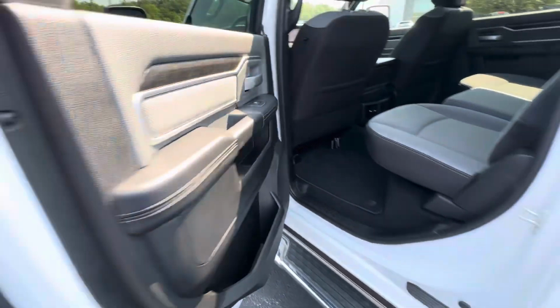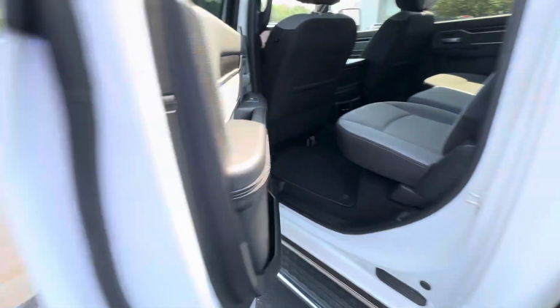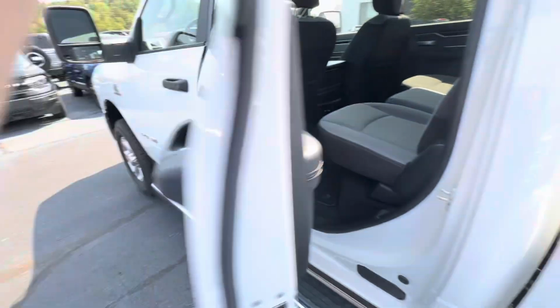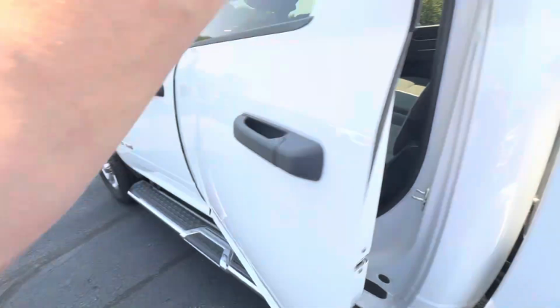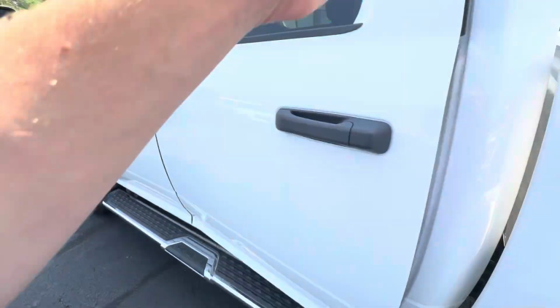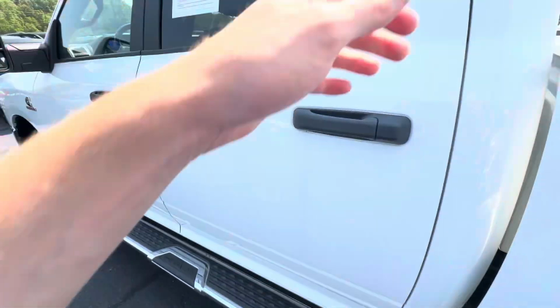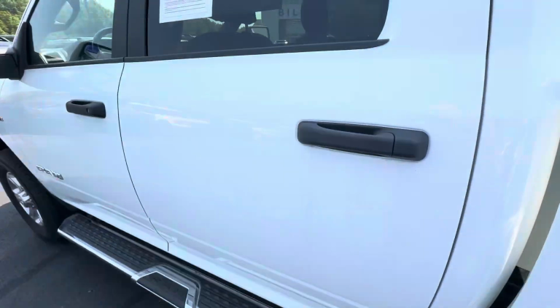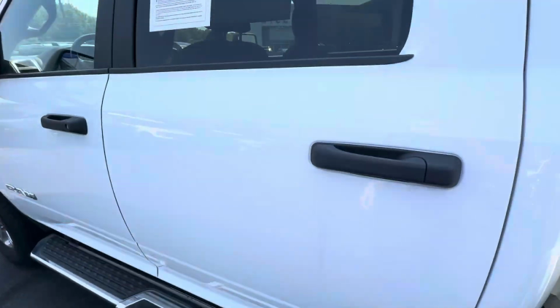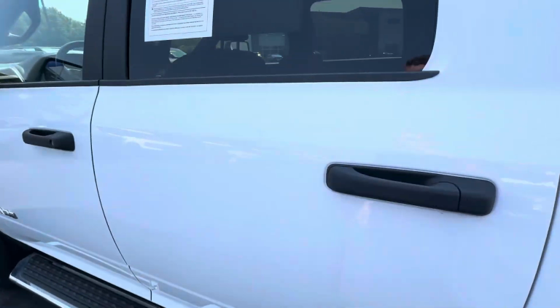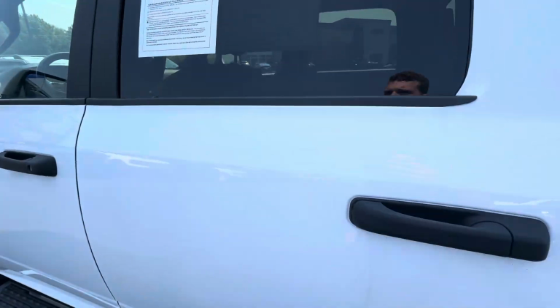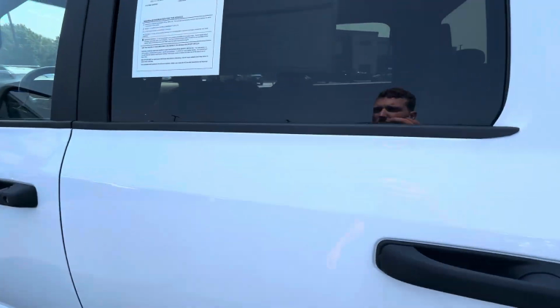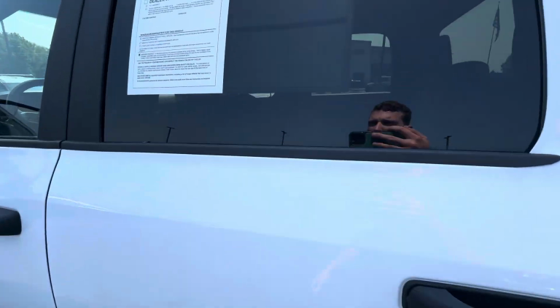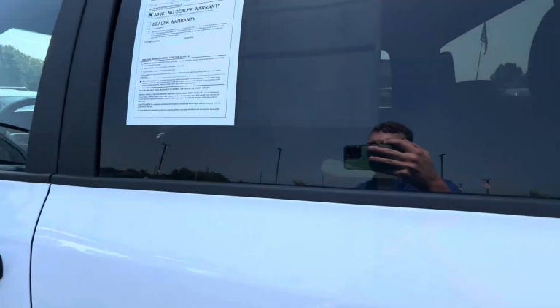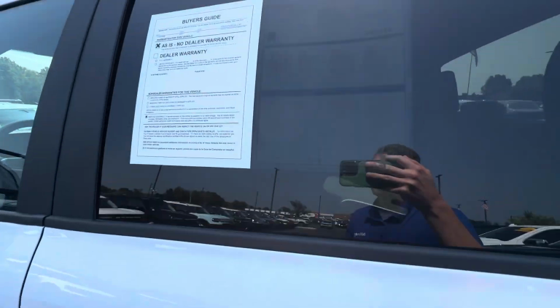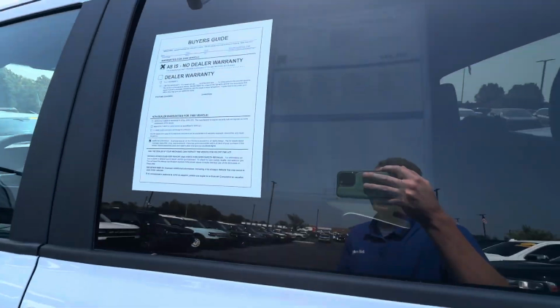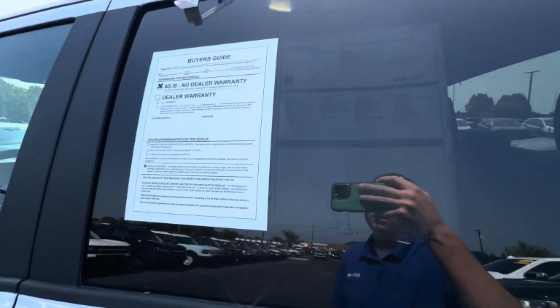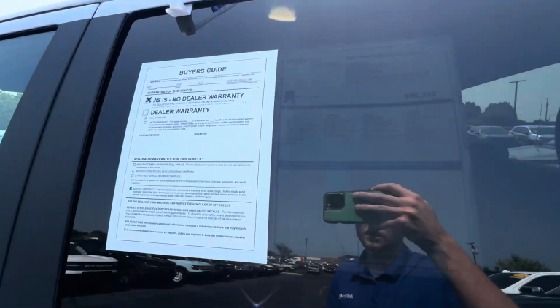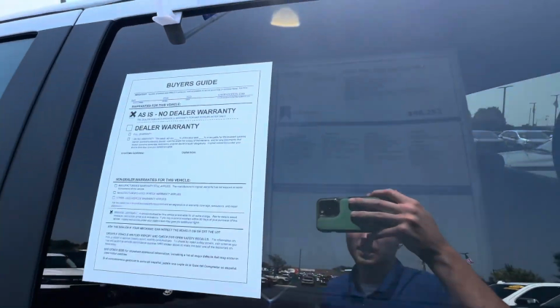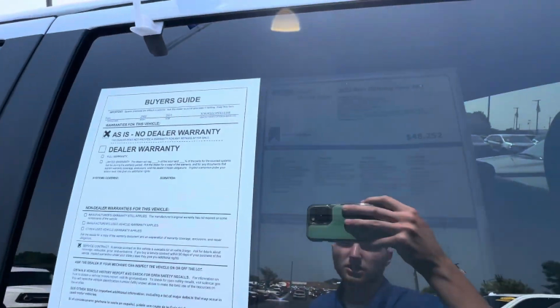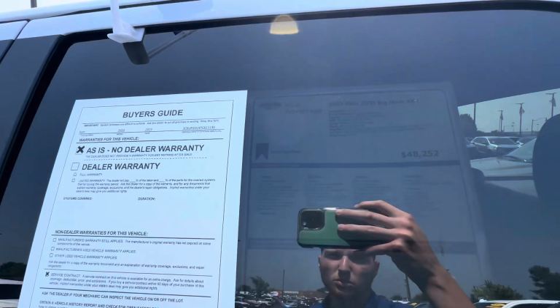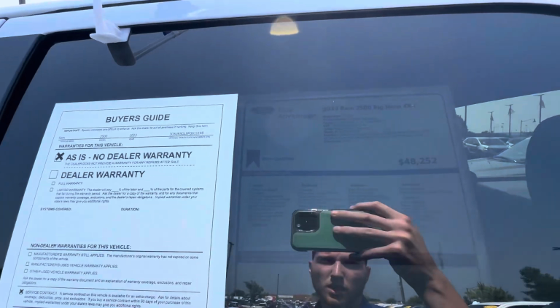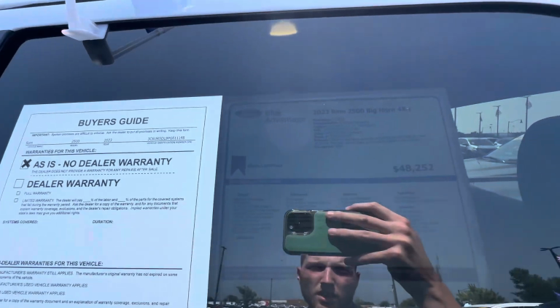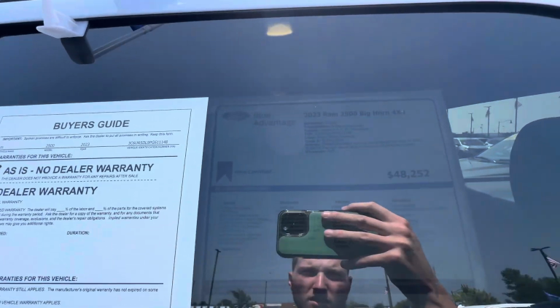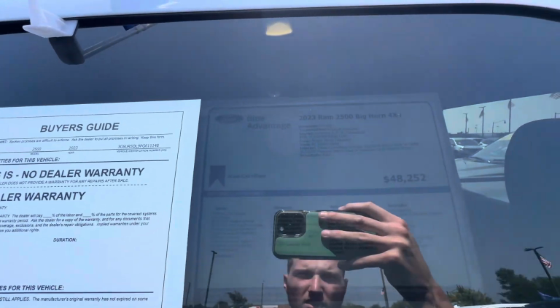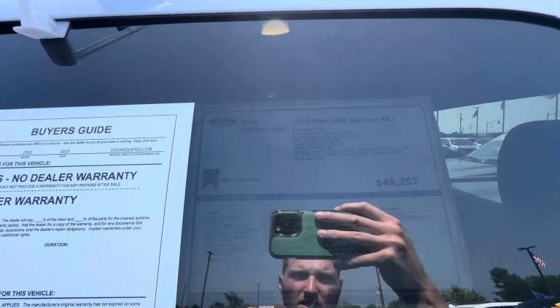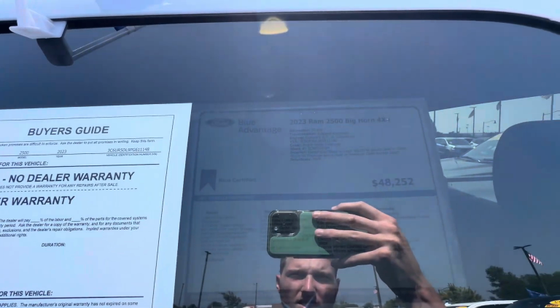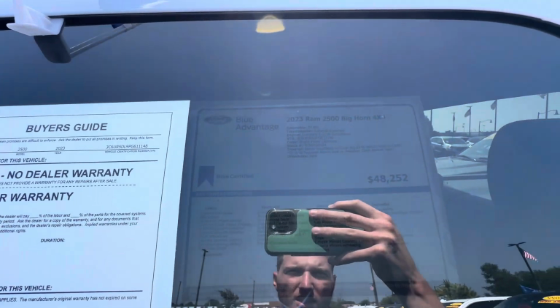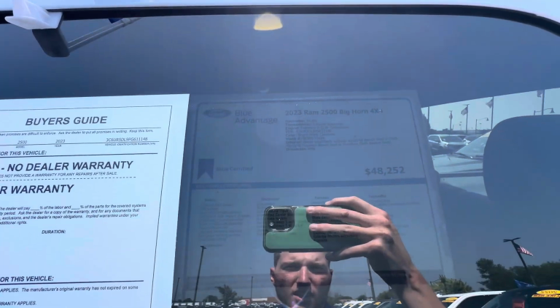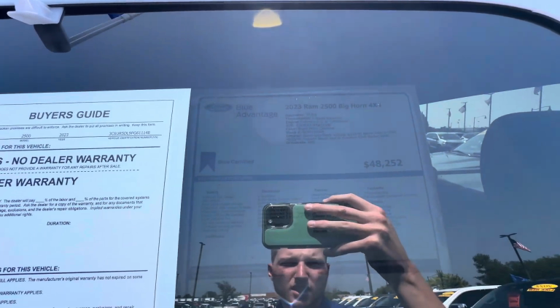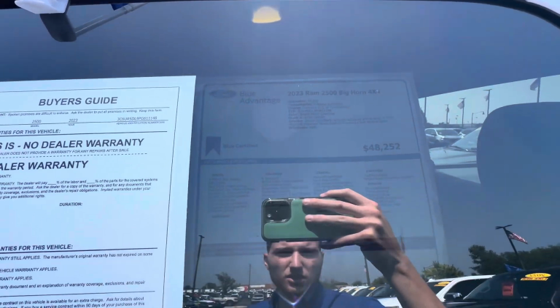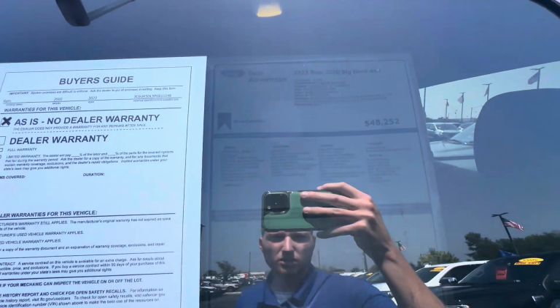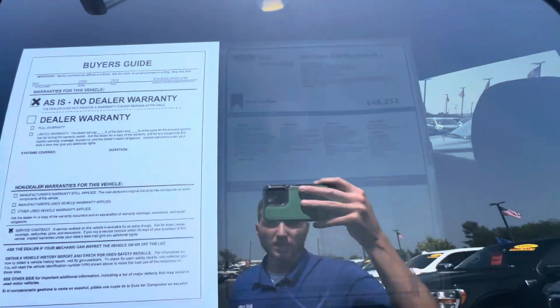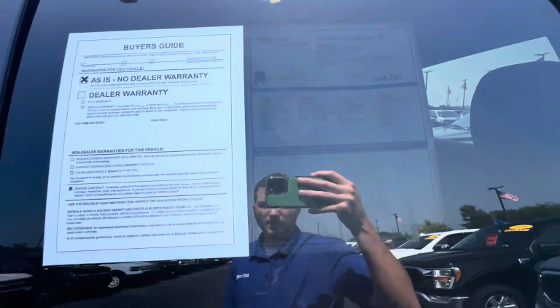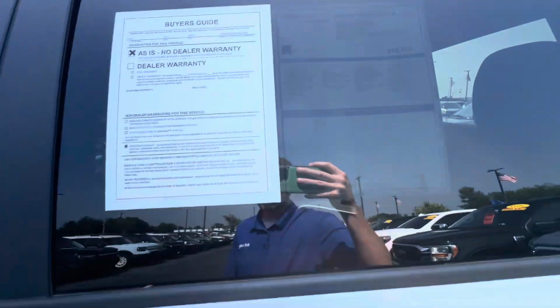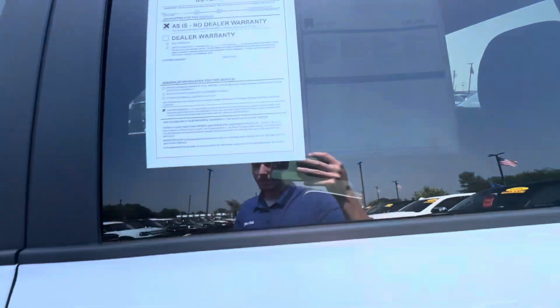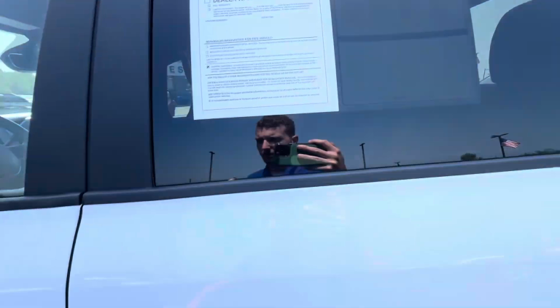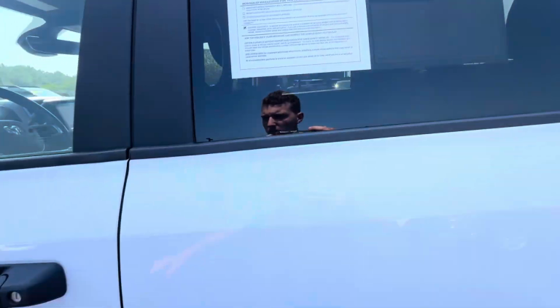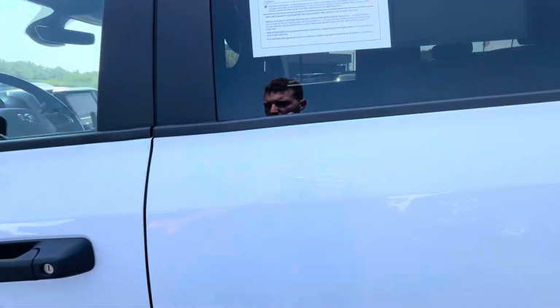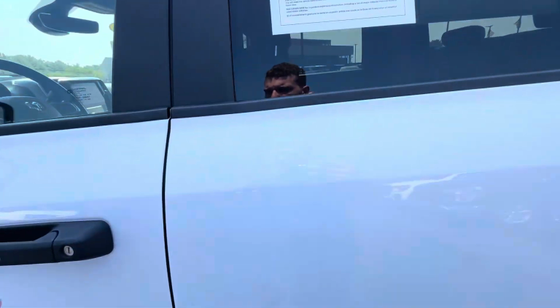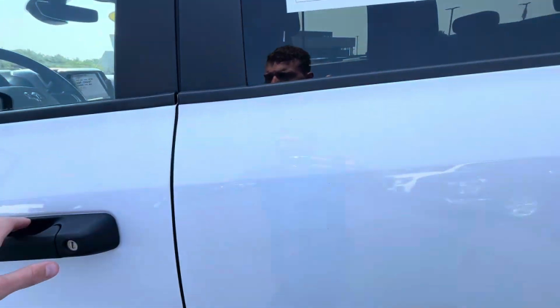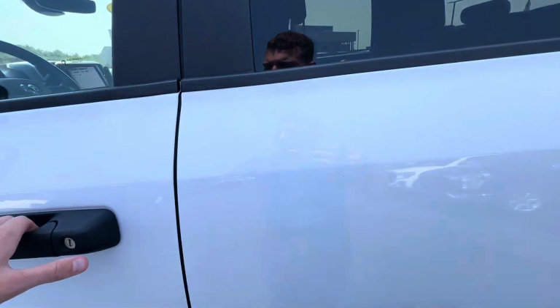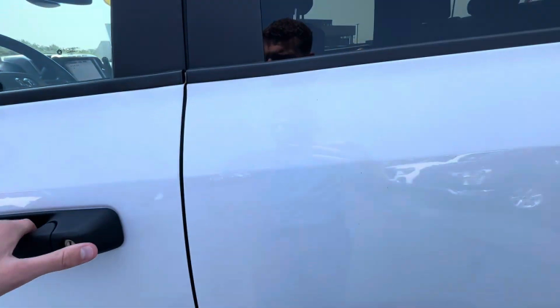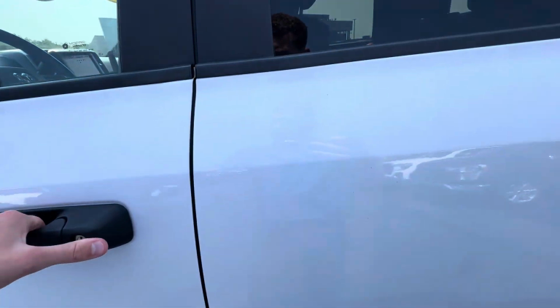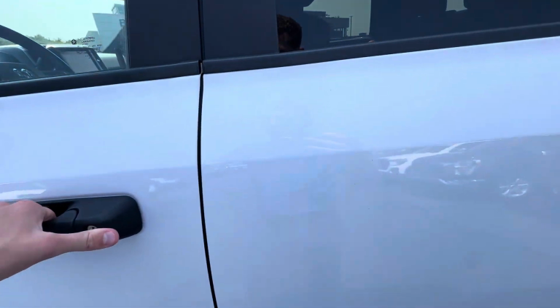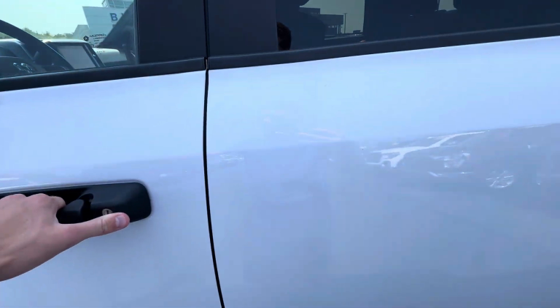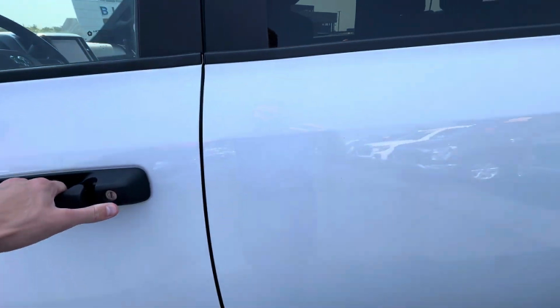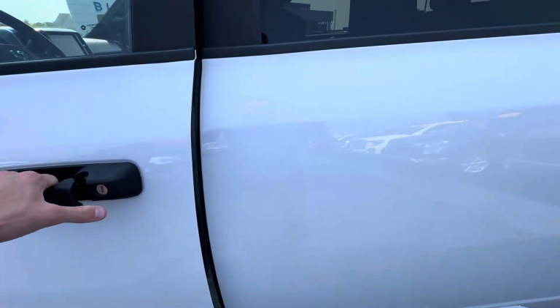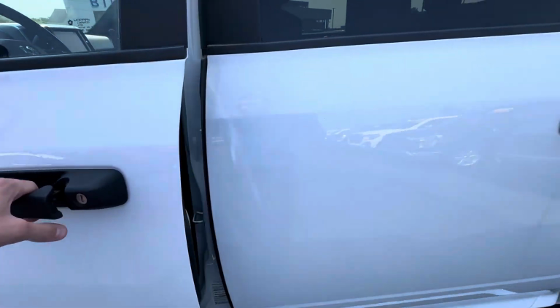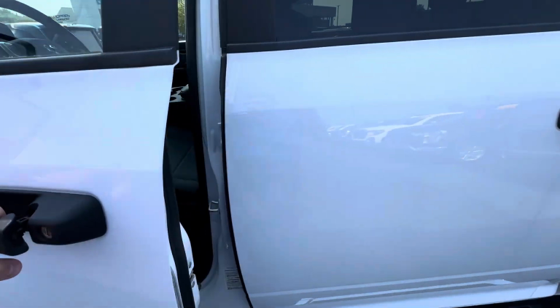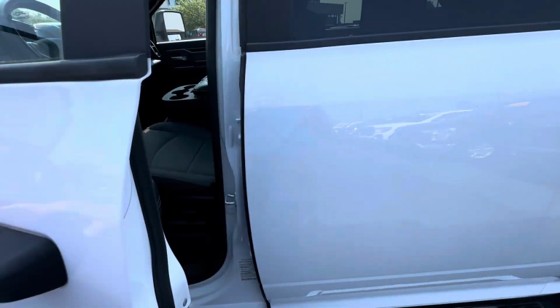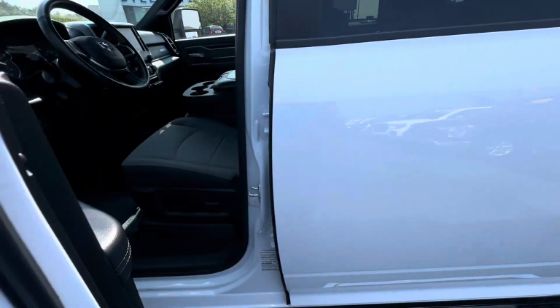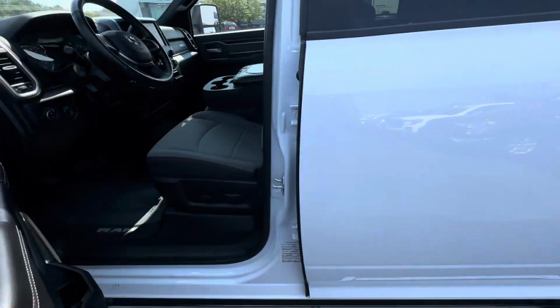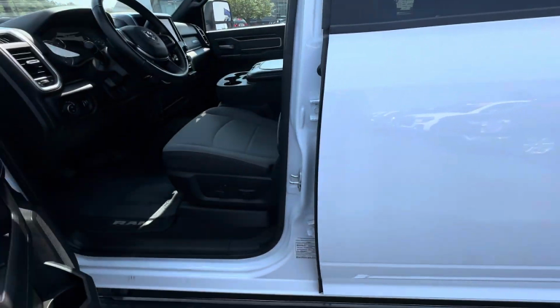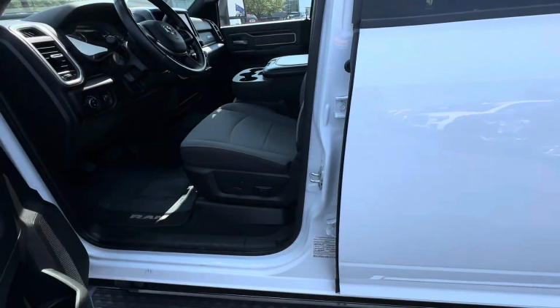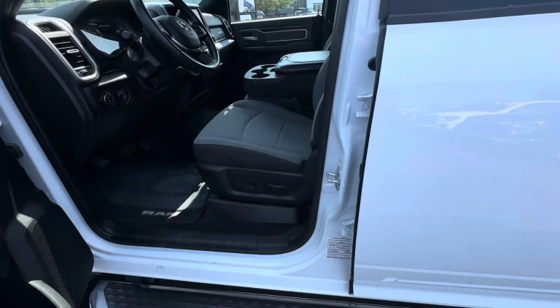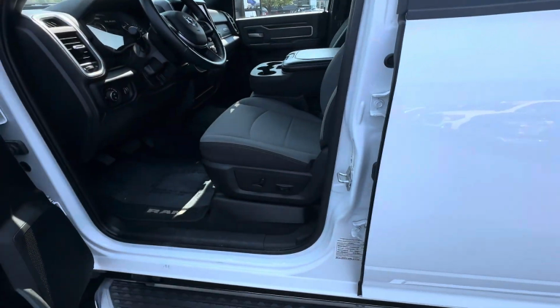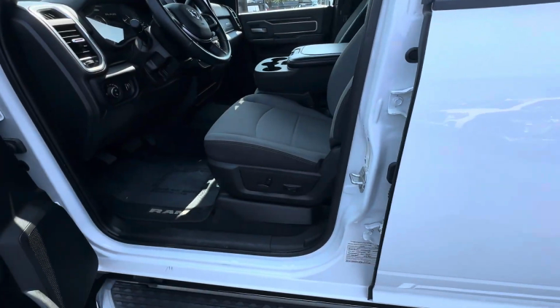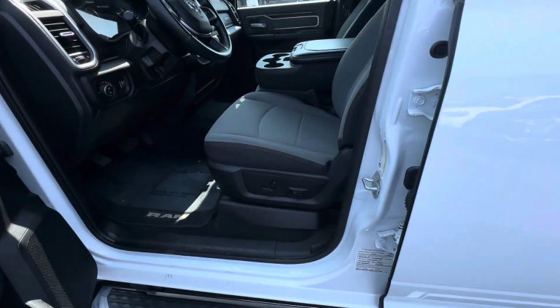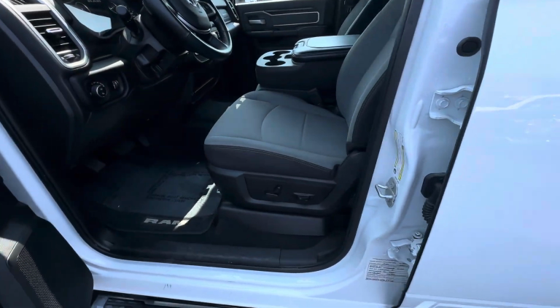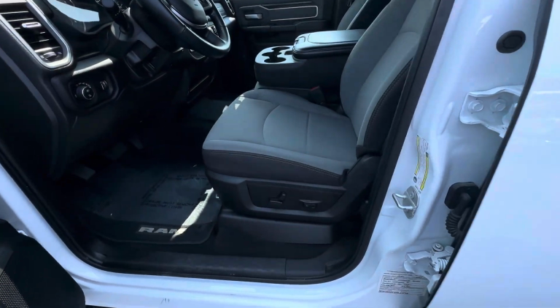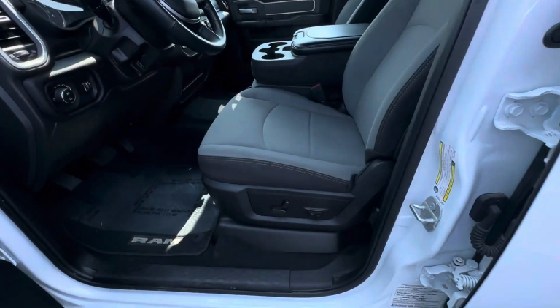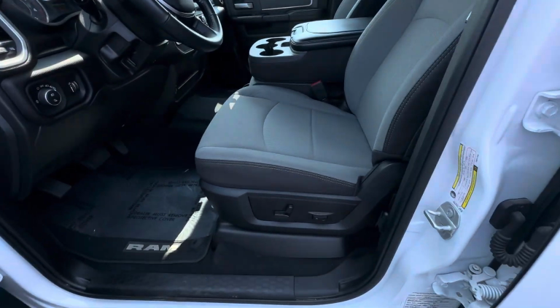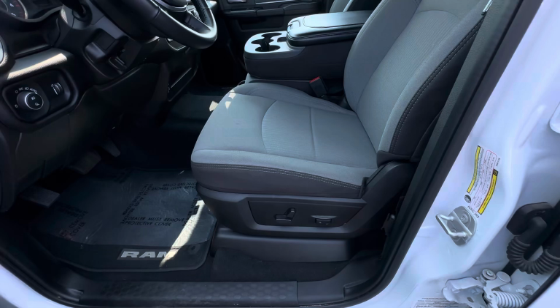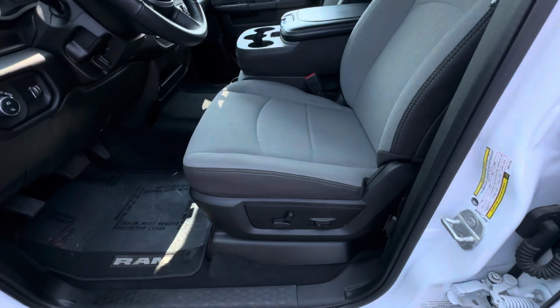This vehicle is also Blue Certified, so it does come with a little extra warranty — three months, 4,000 miles.